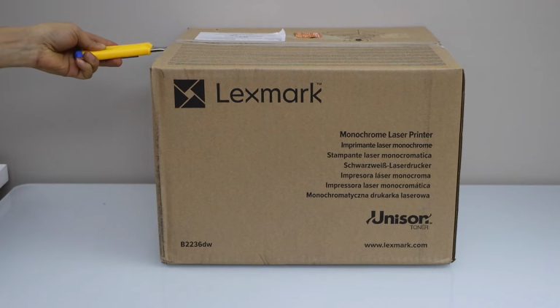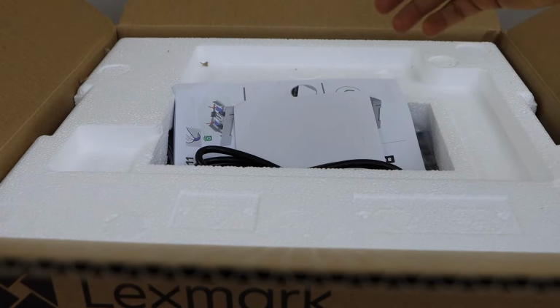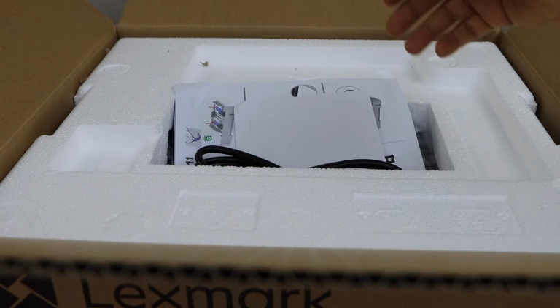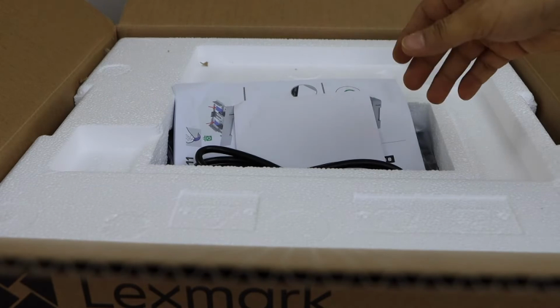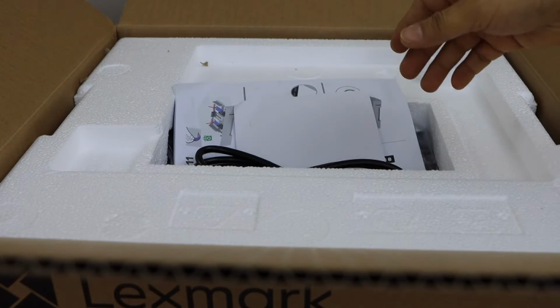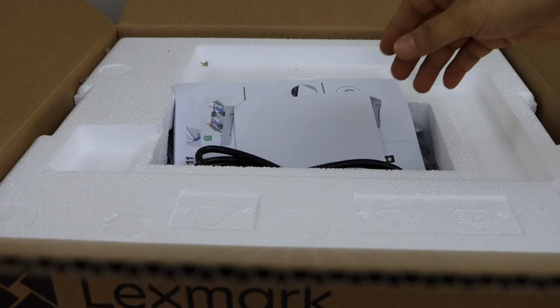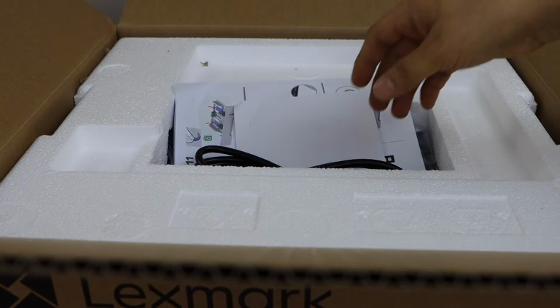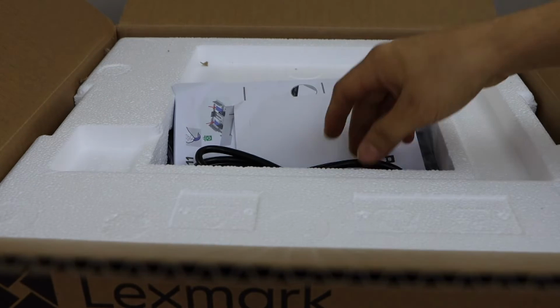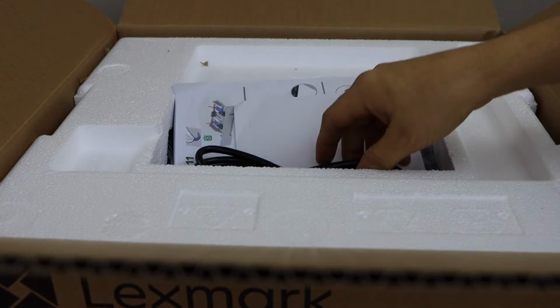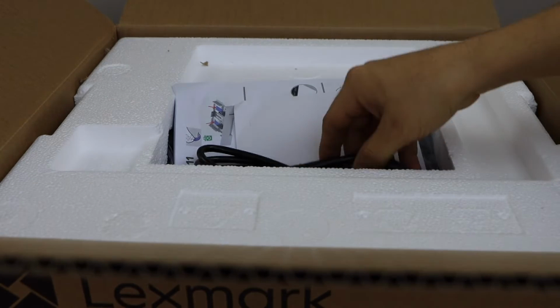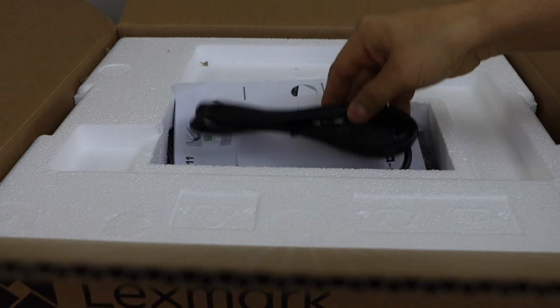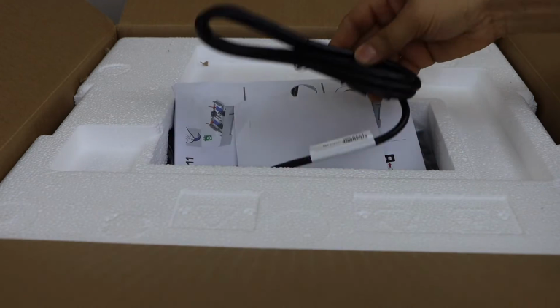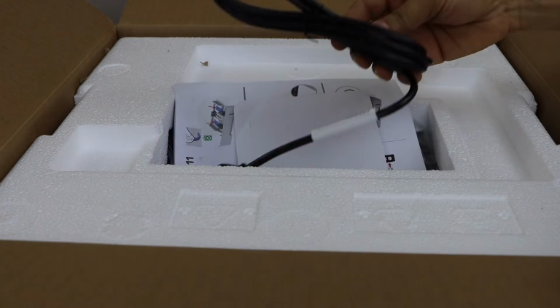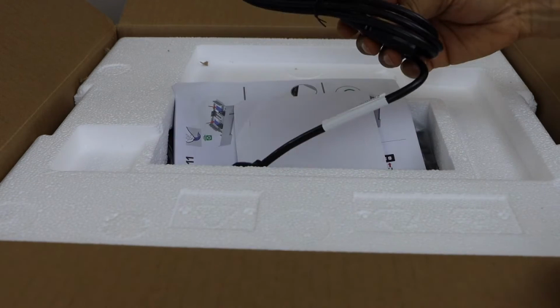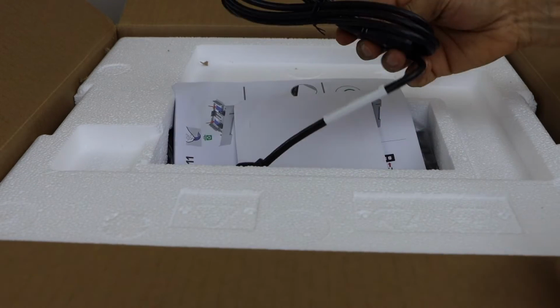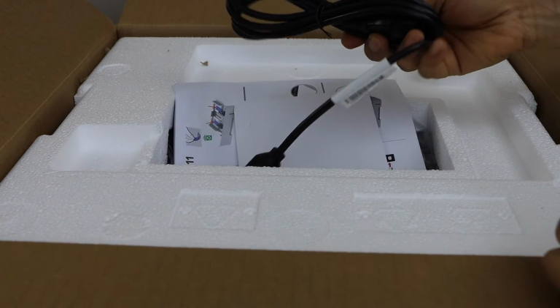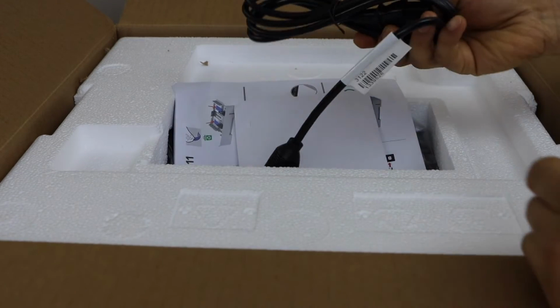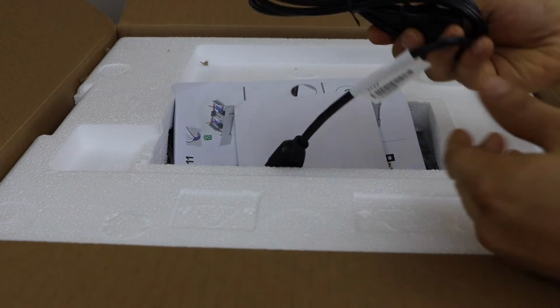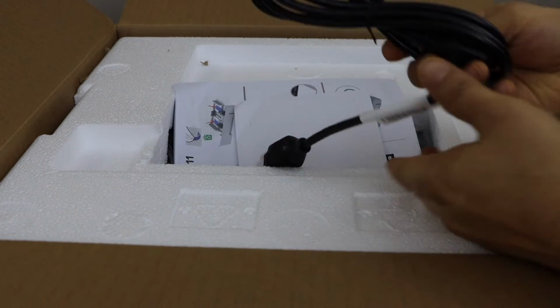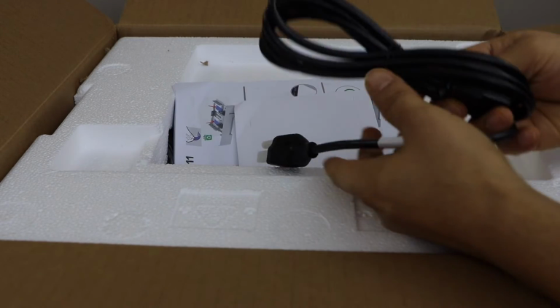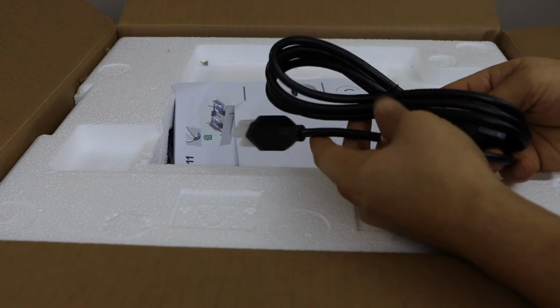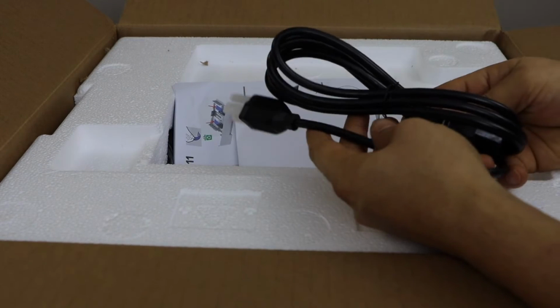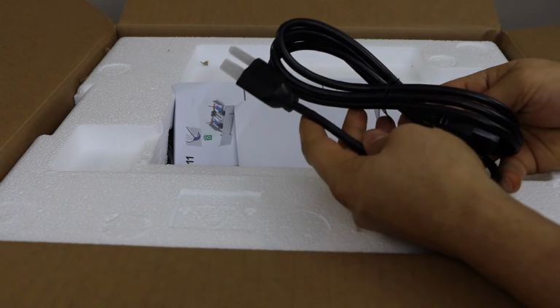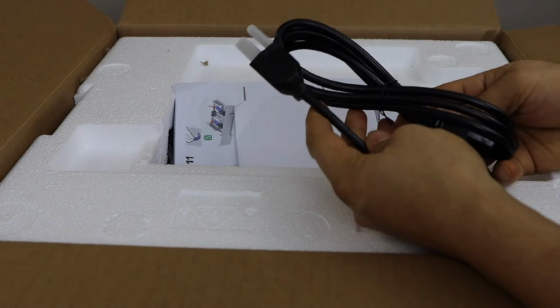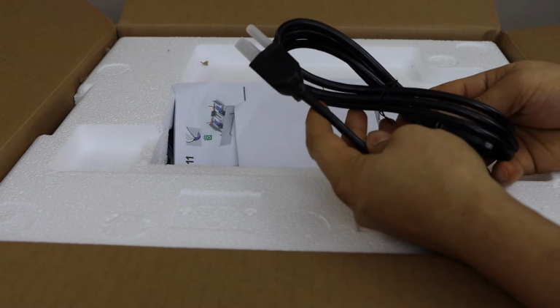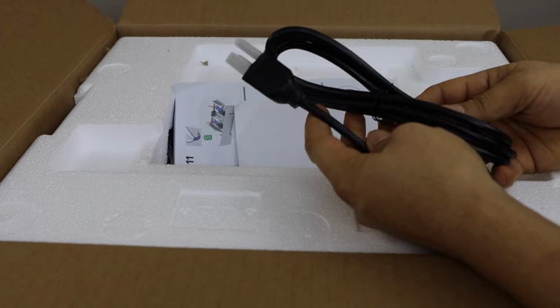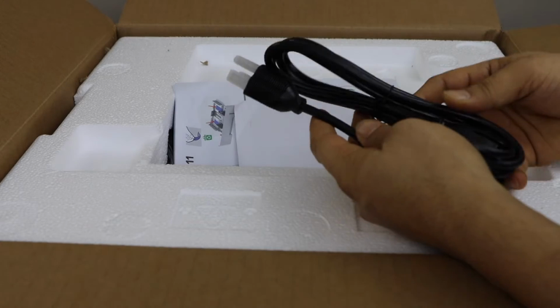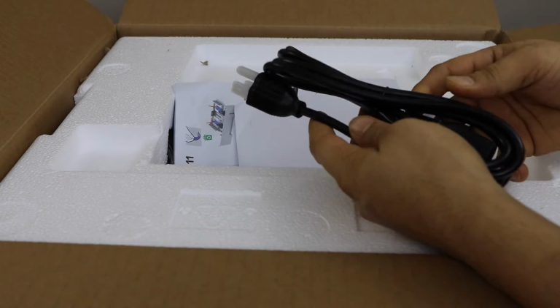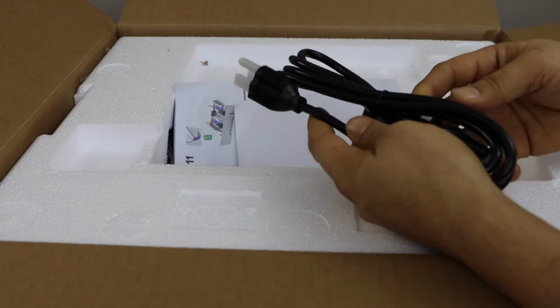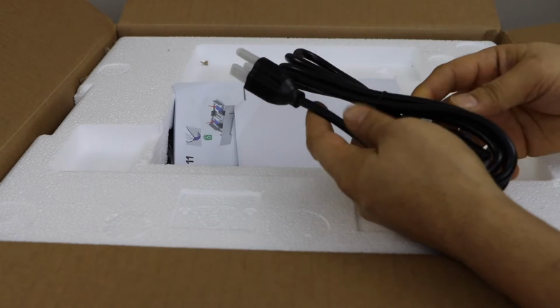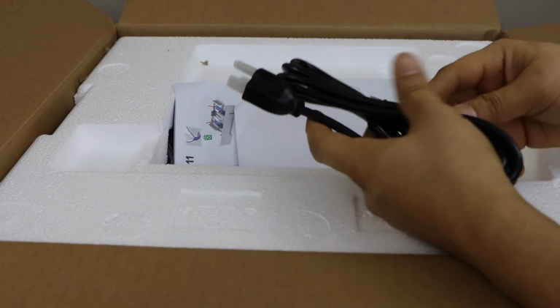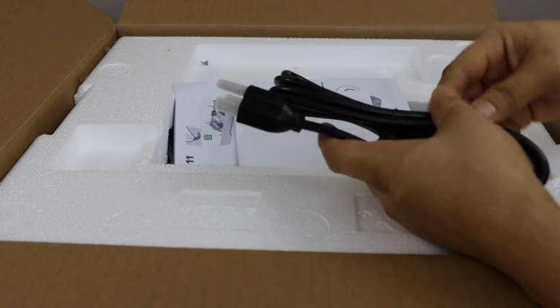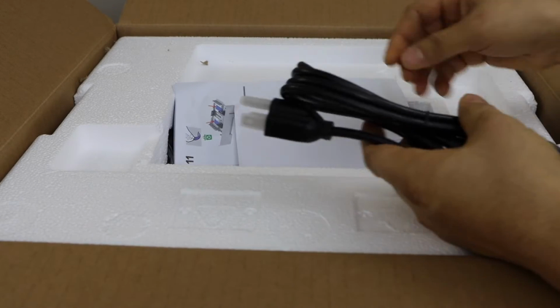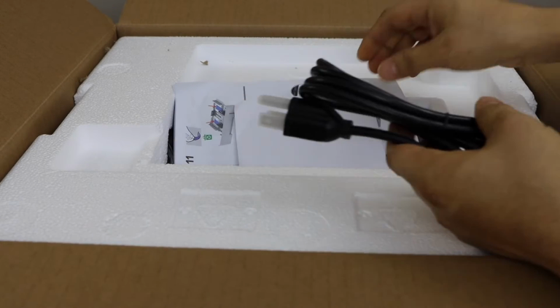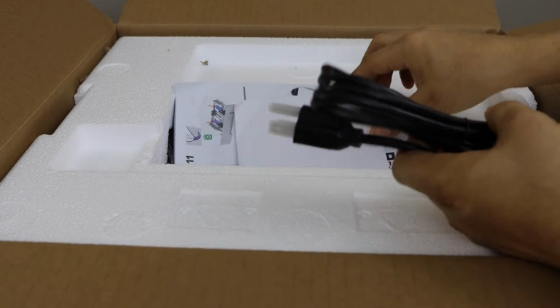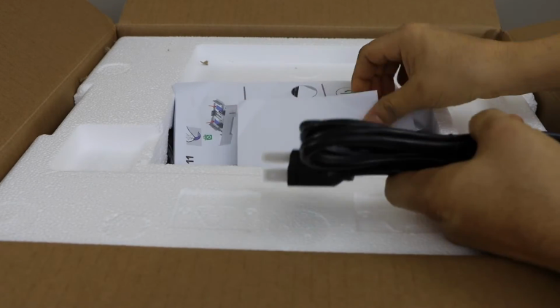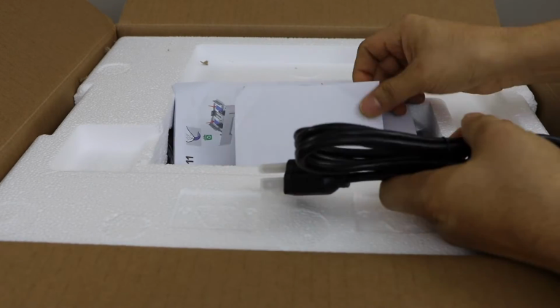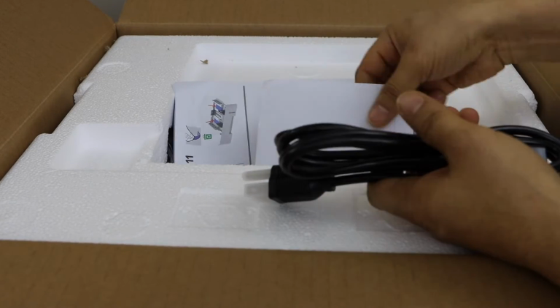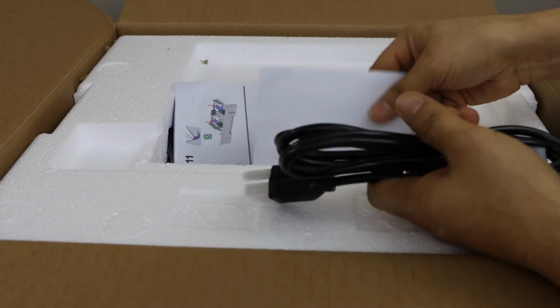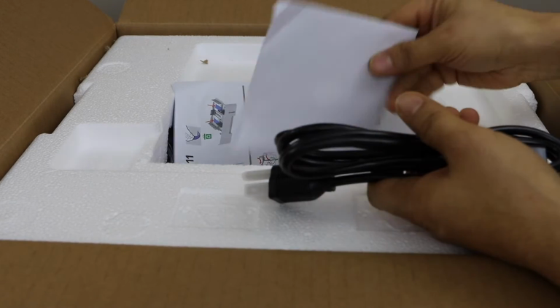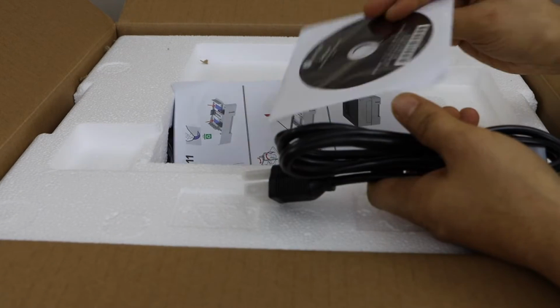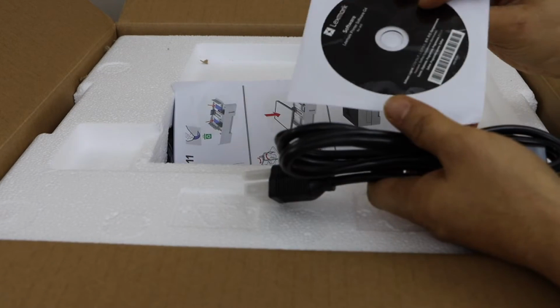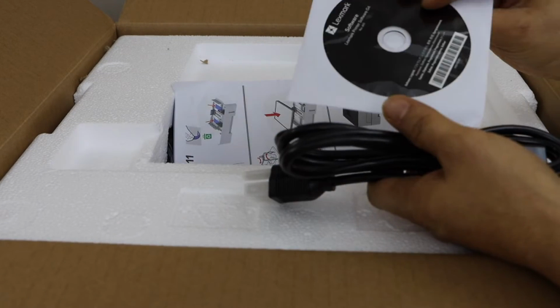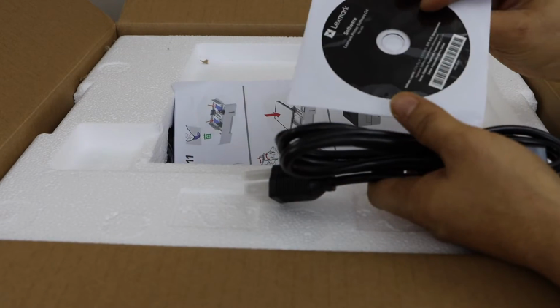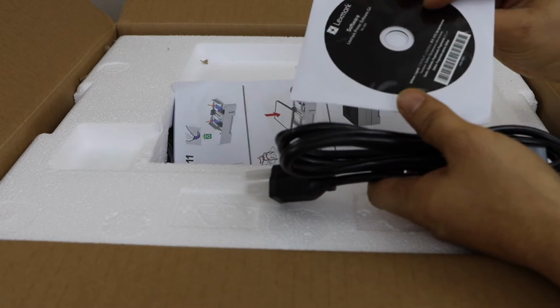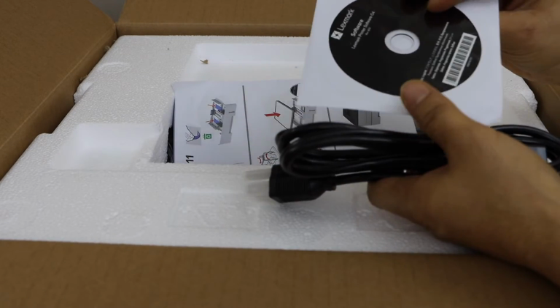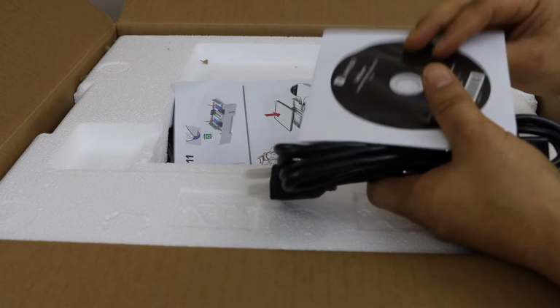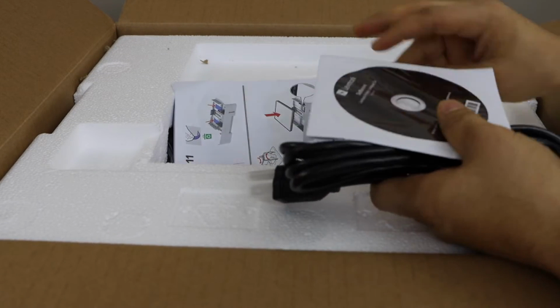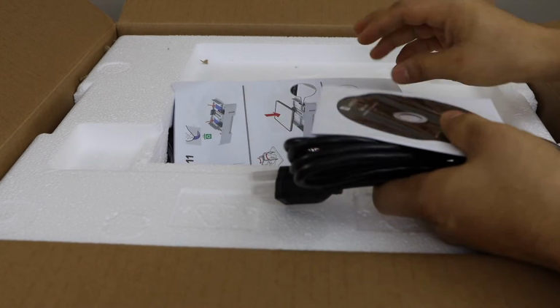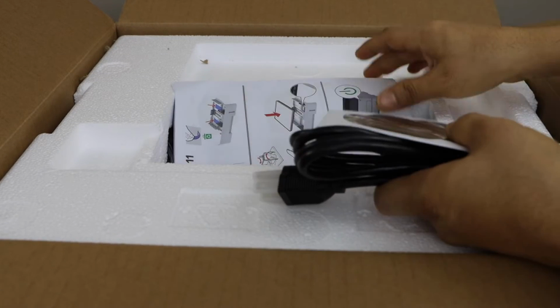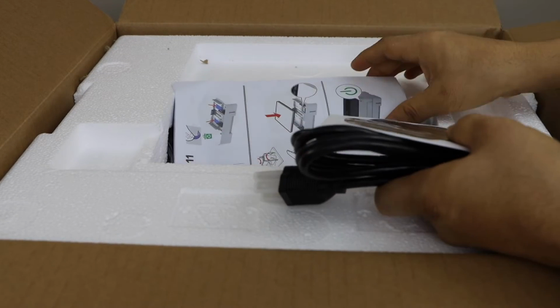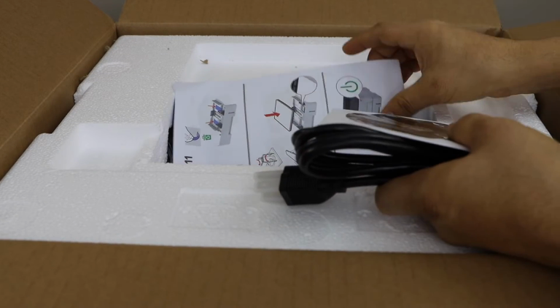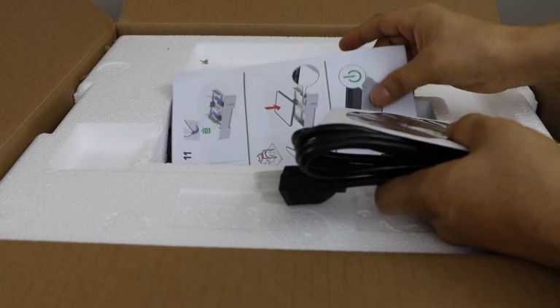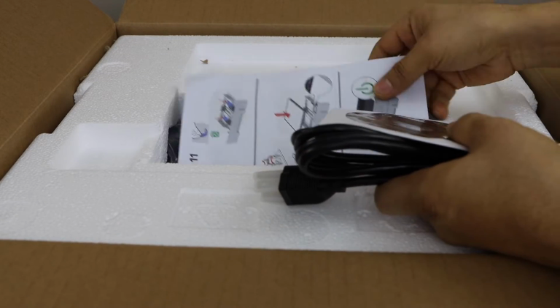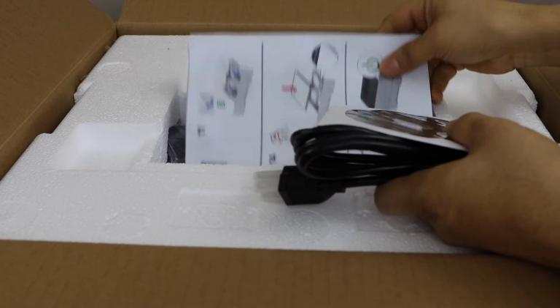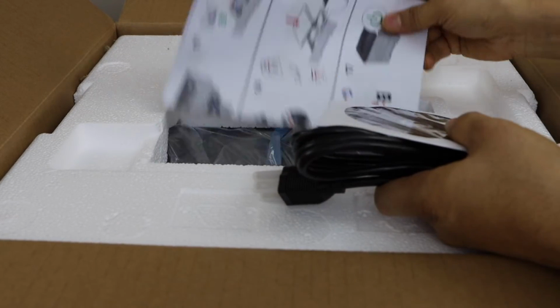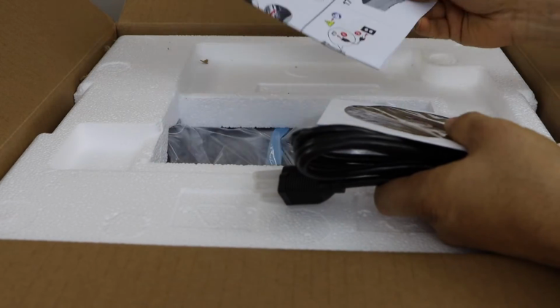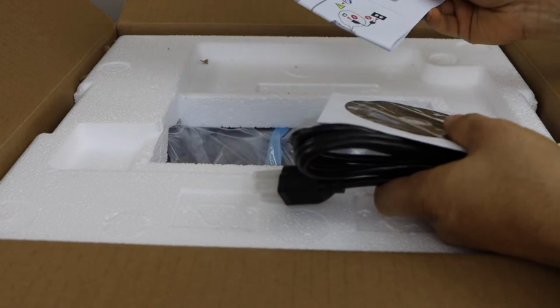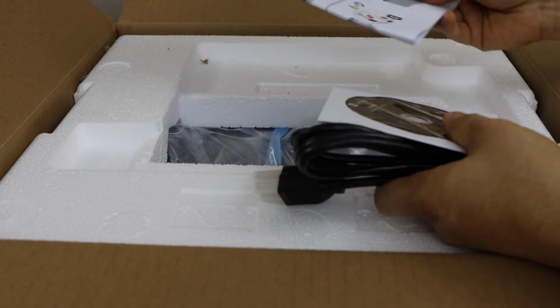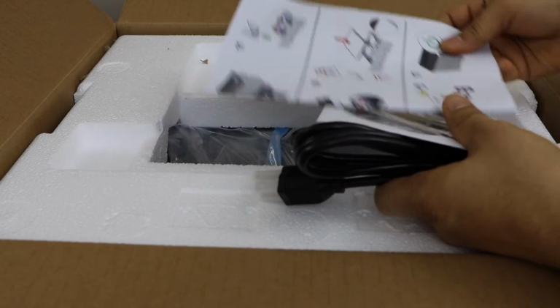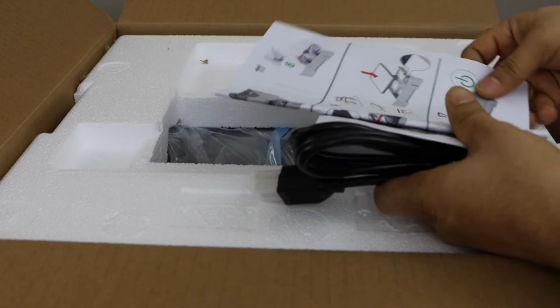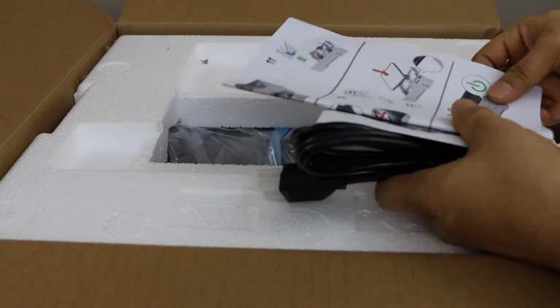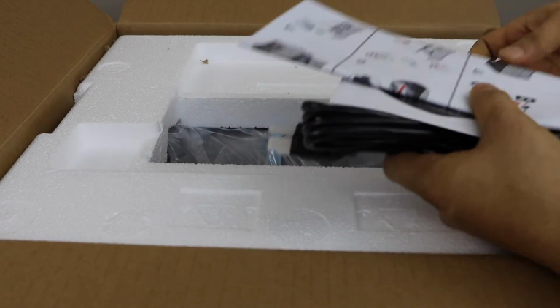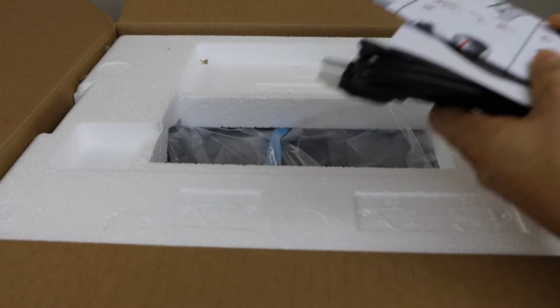This printer comes with the power cable, so that's separate. It also has a drive to download drivers, and a manual.